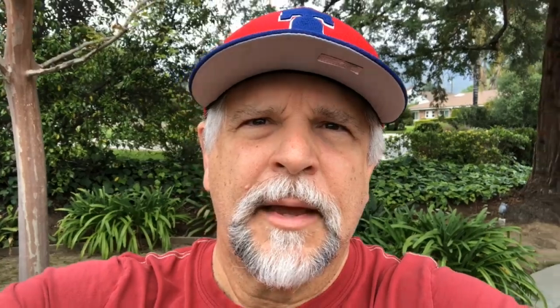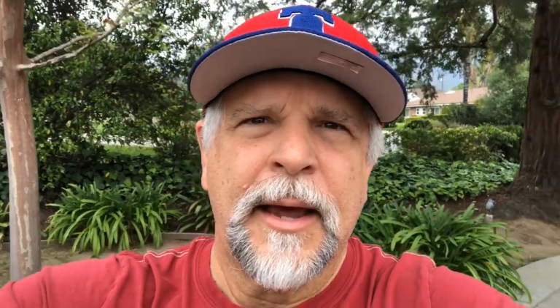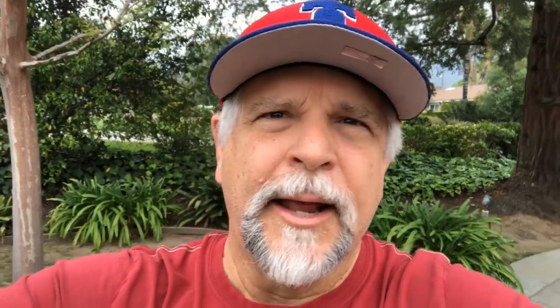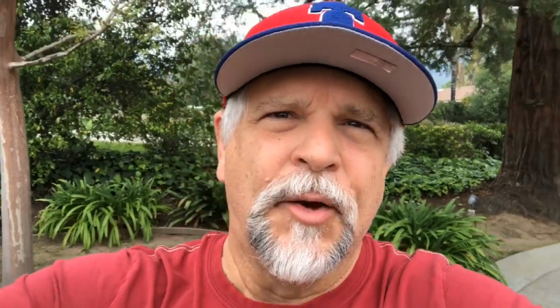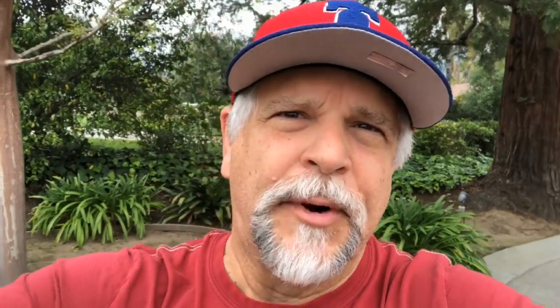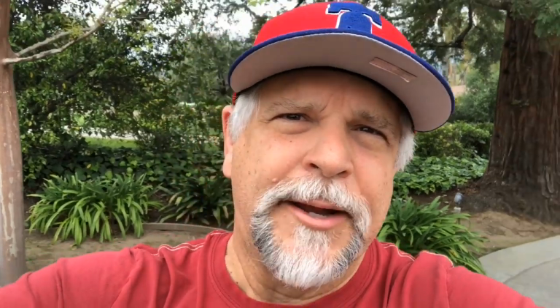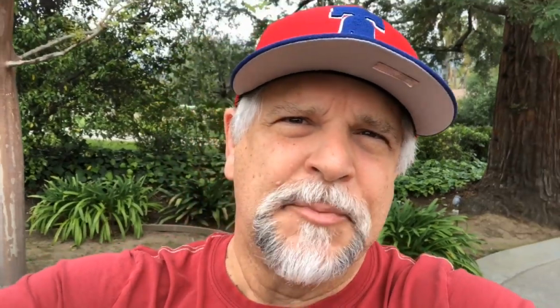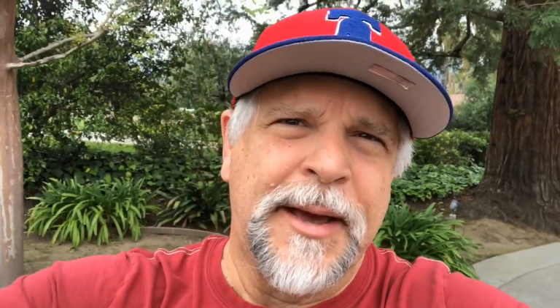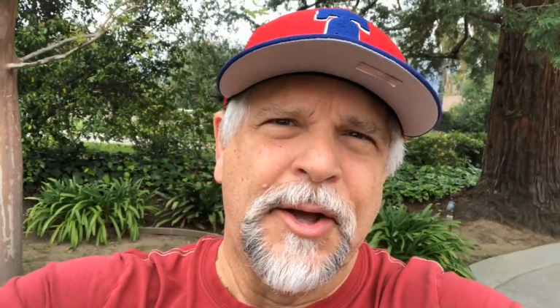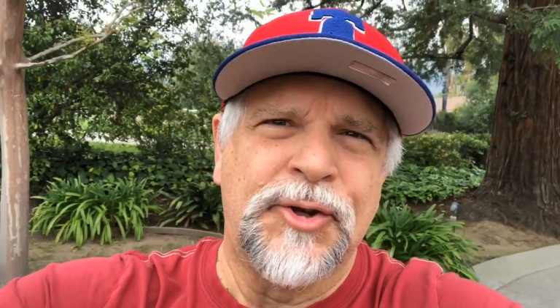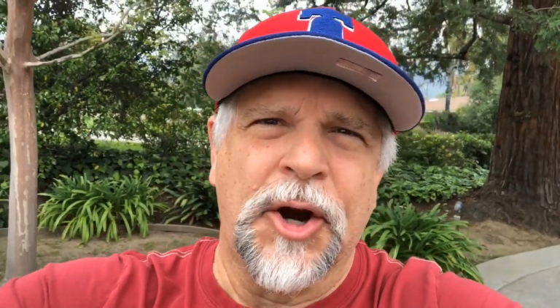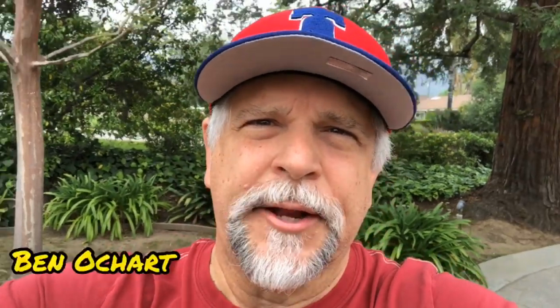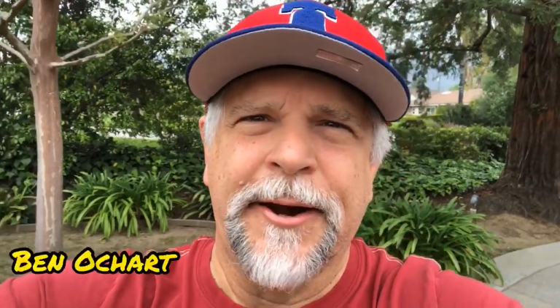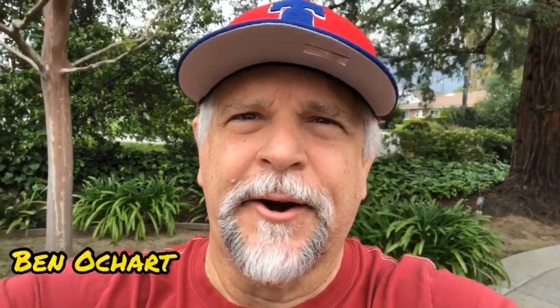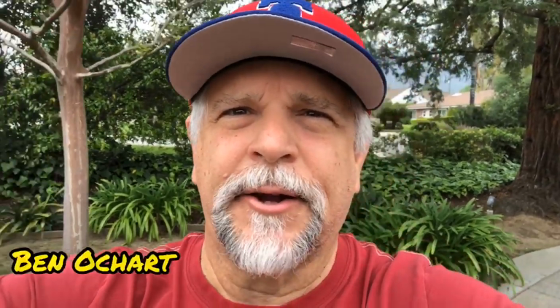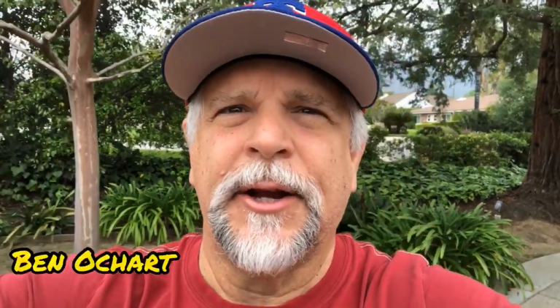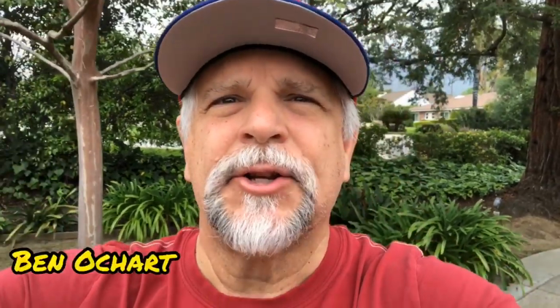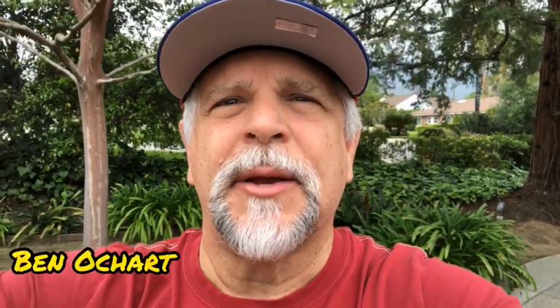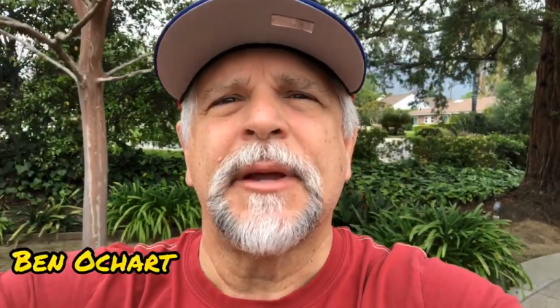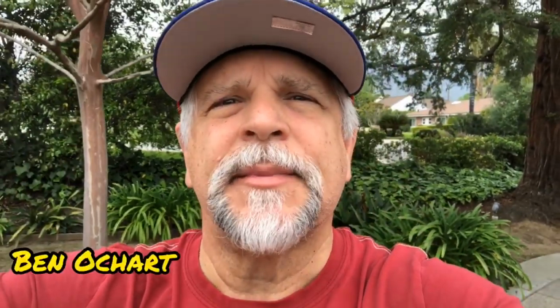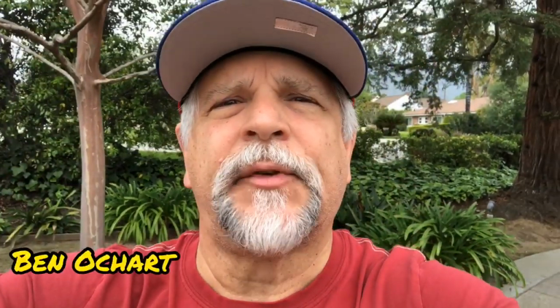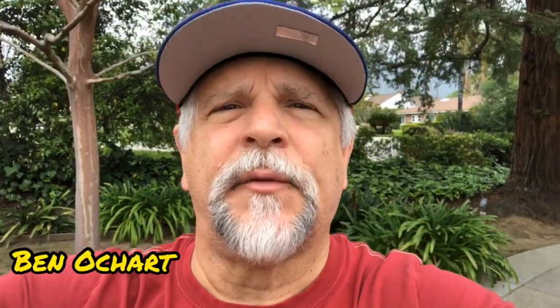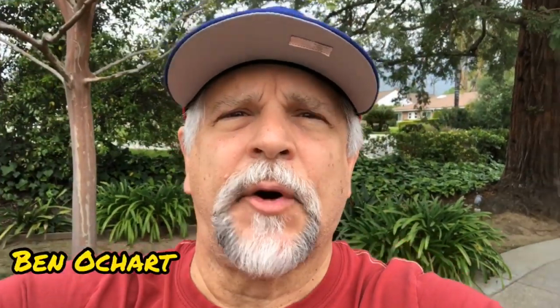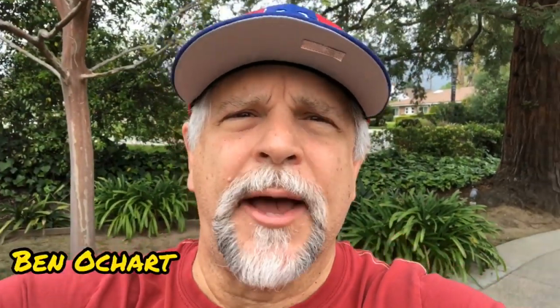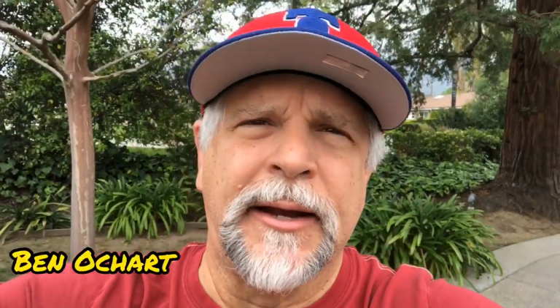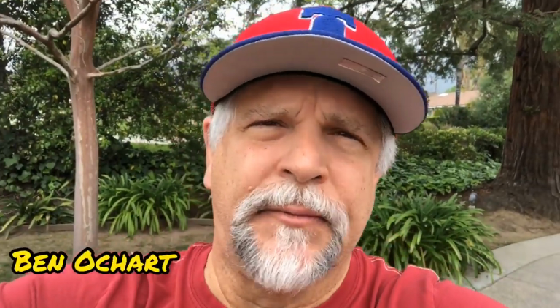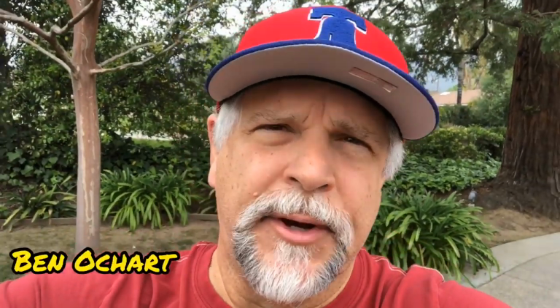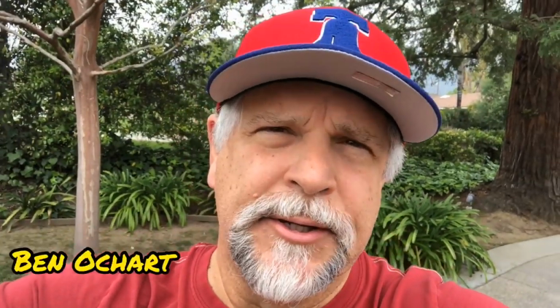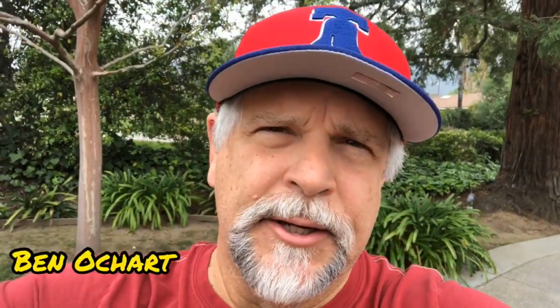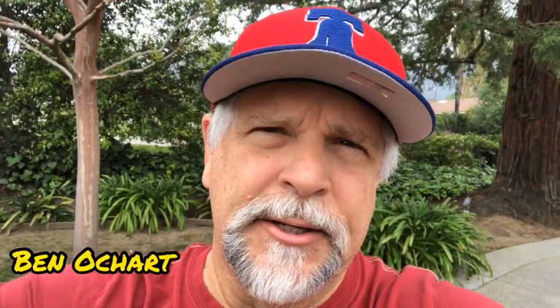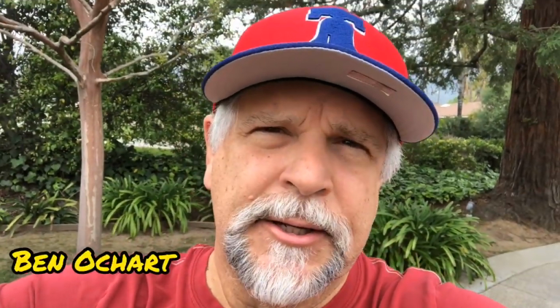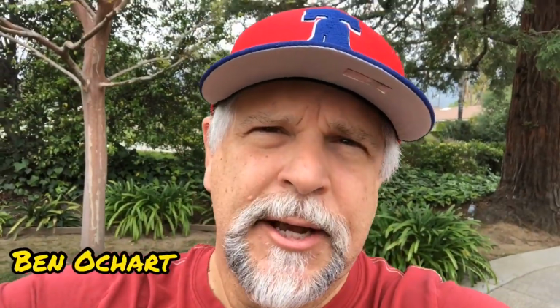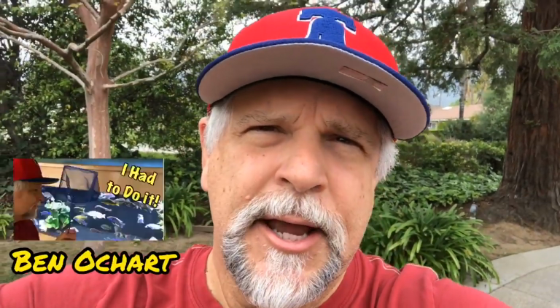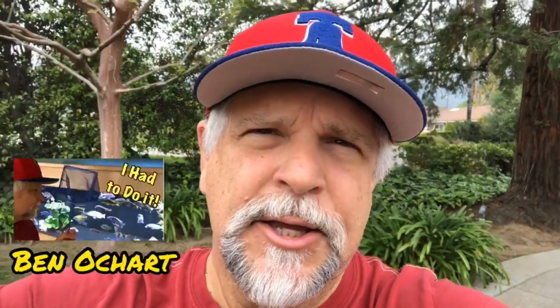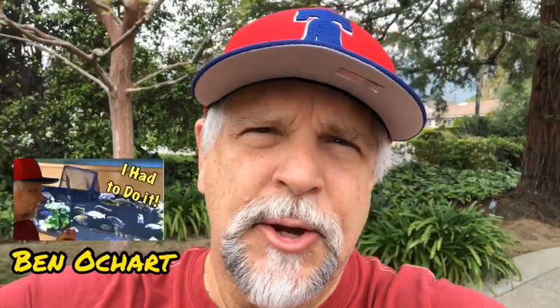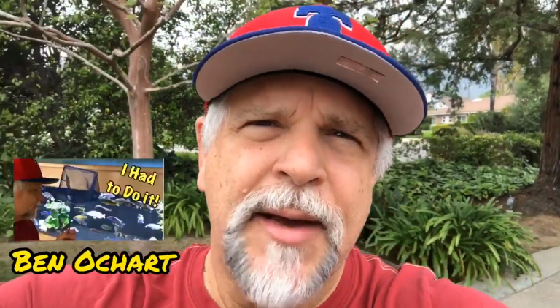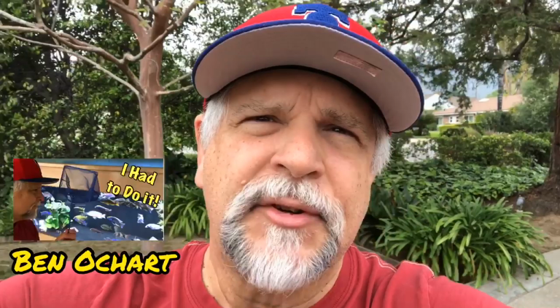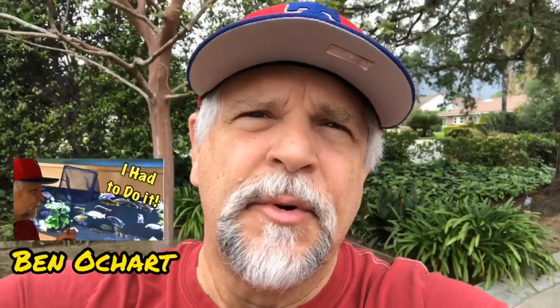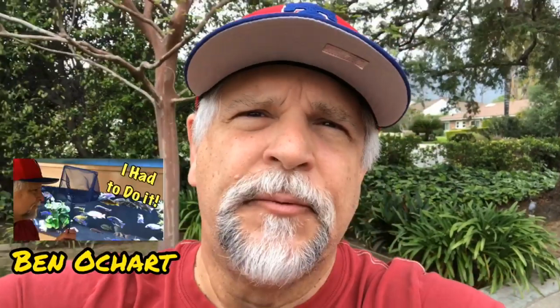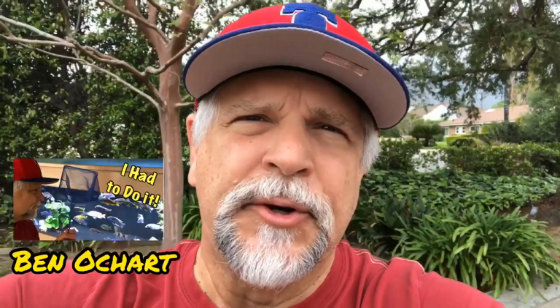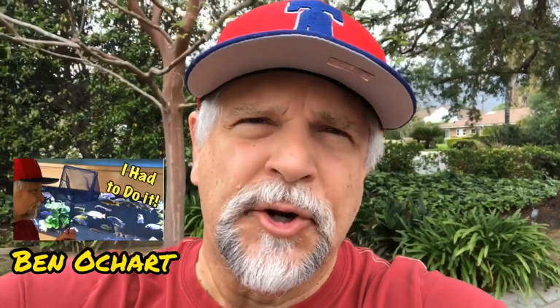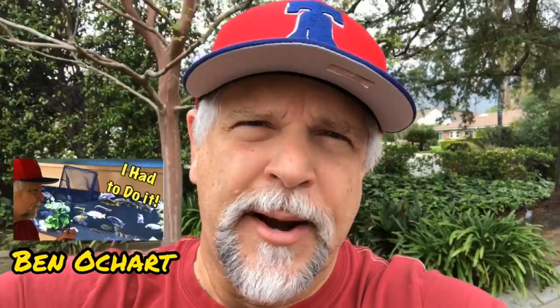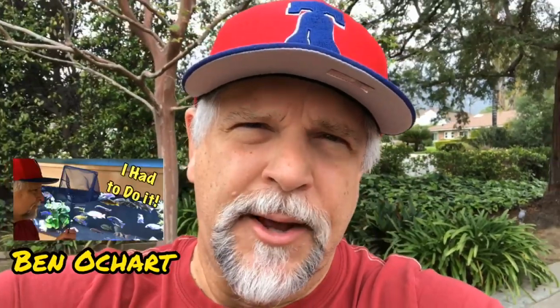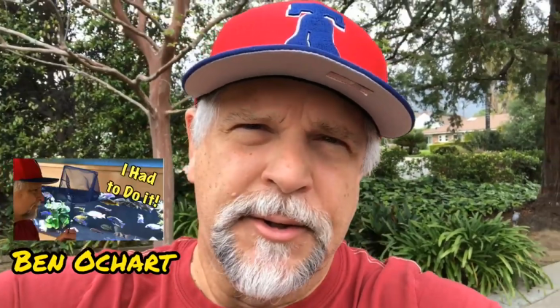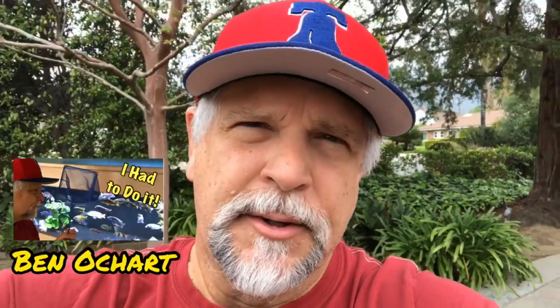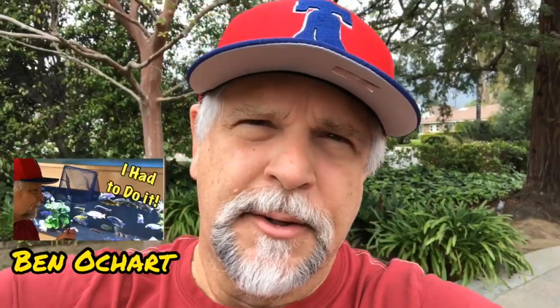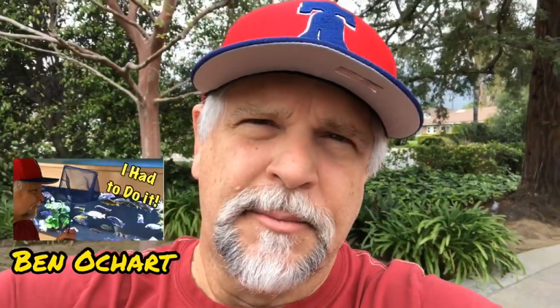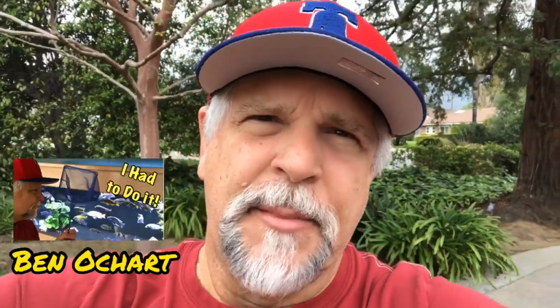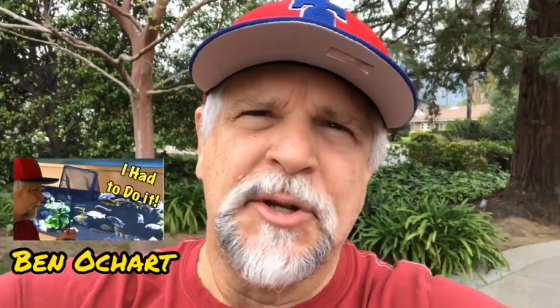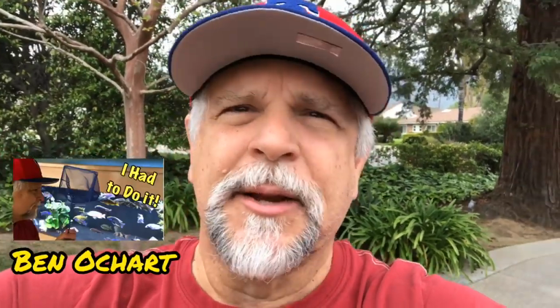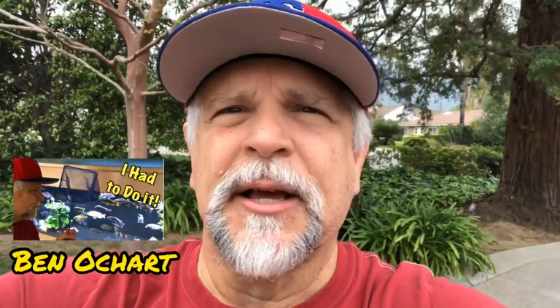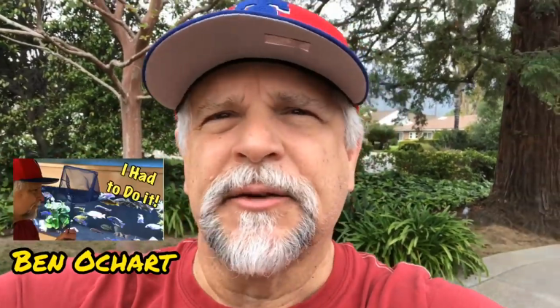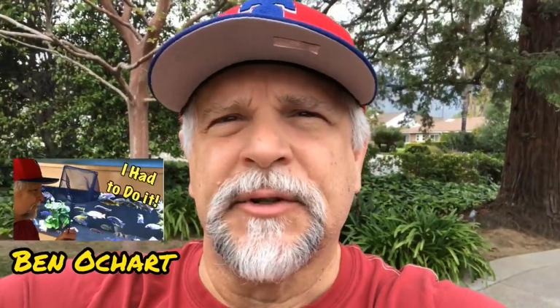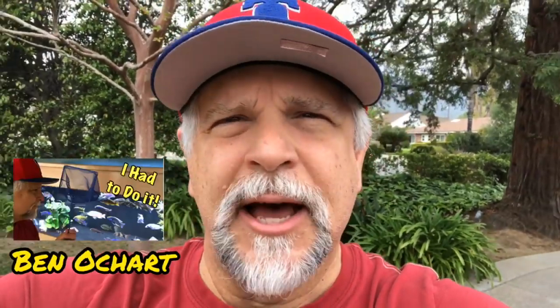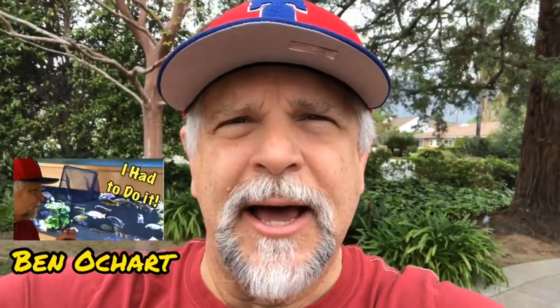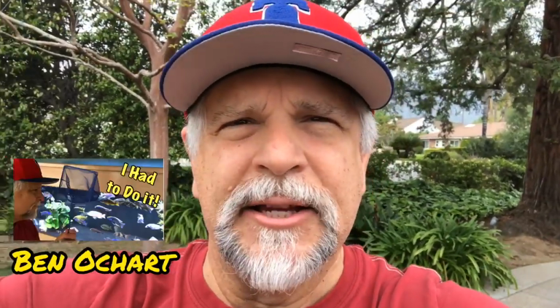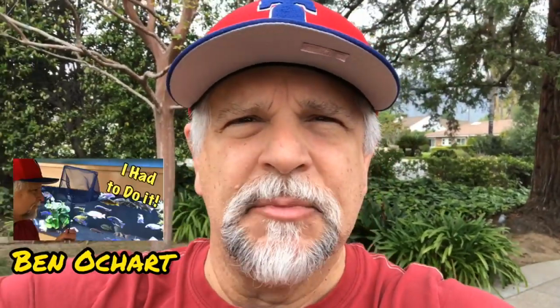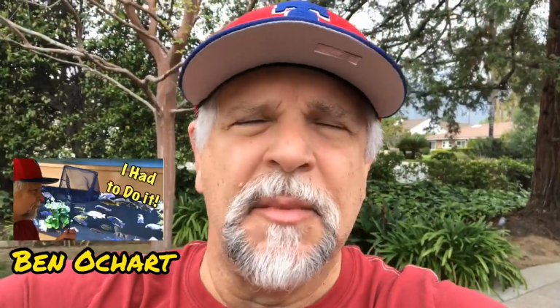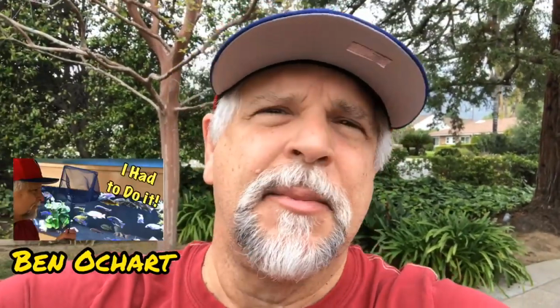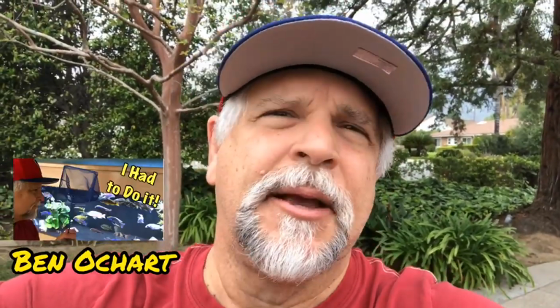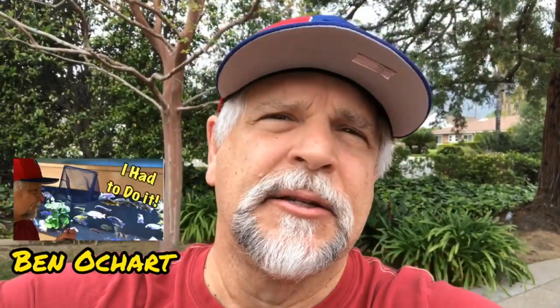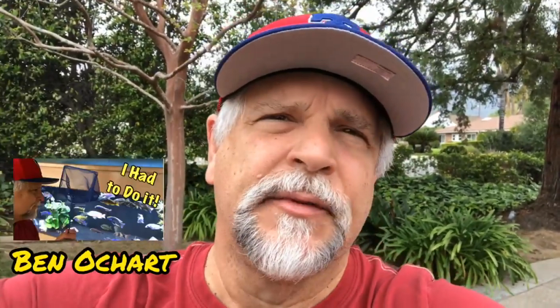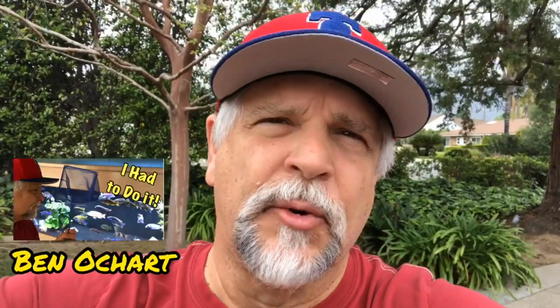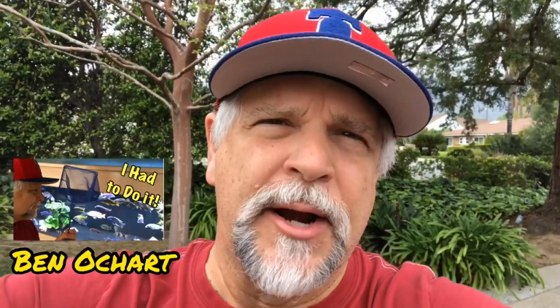Hello friends, Ben Ochart here. Sometimes, for a variety of reasons, you have to move fish around — maybe because of size, maybe because of aggression.